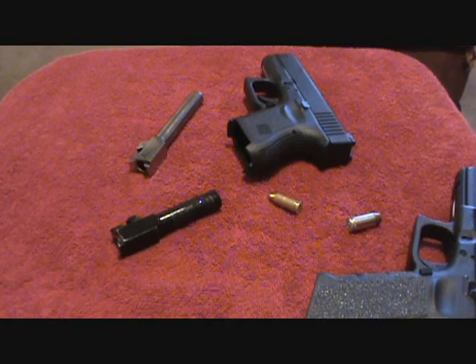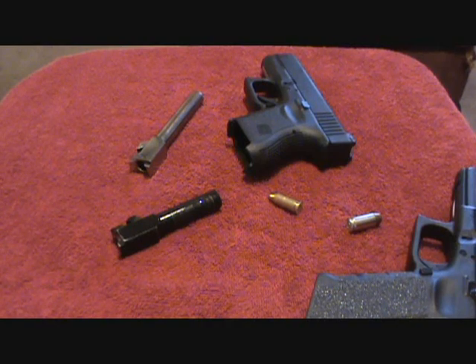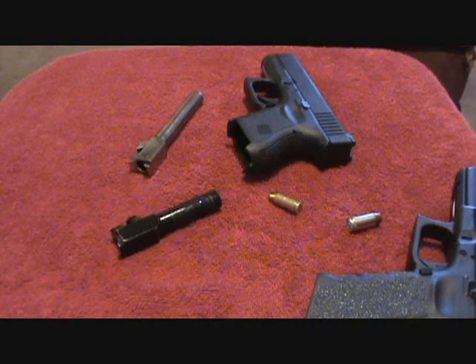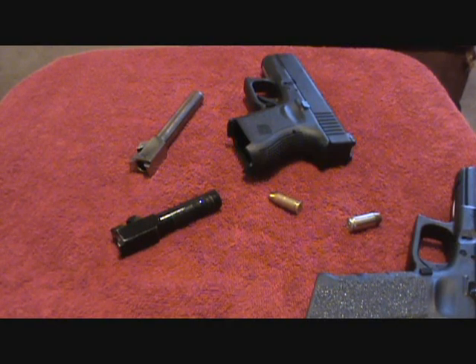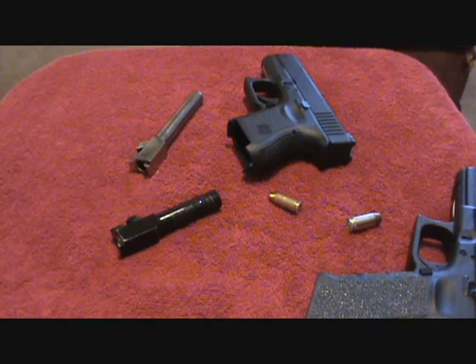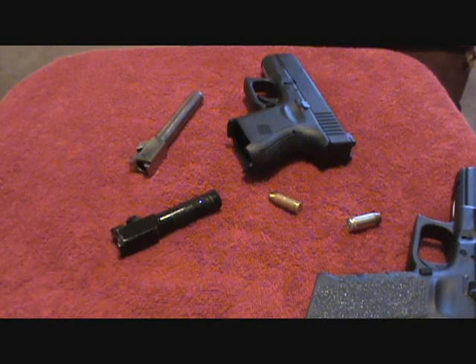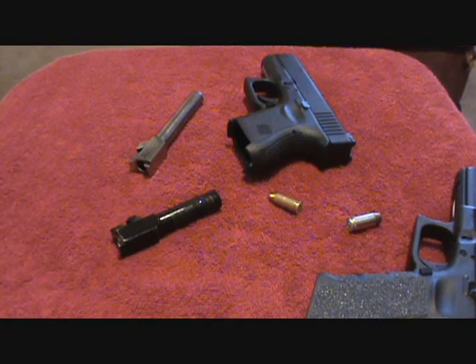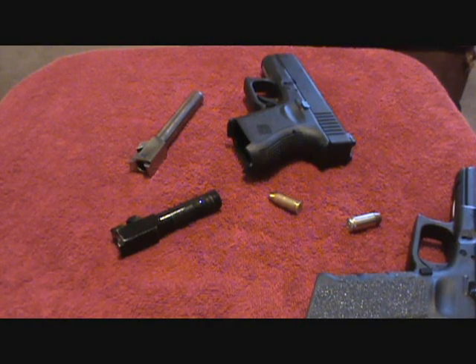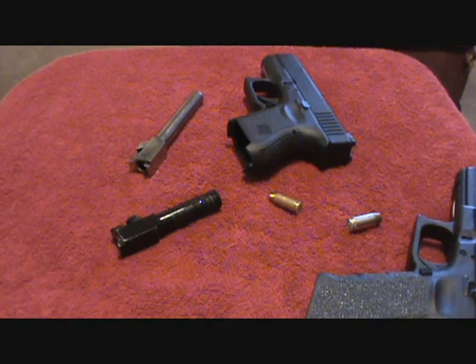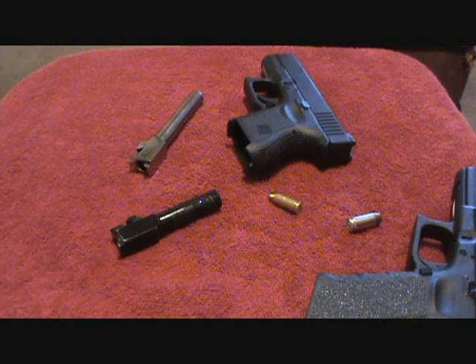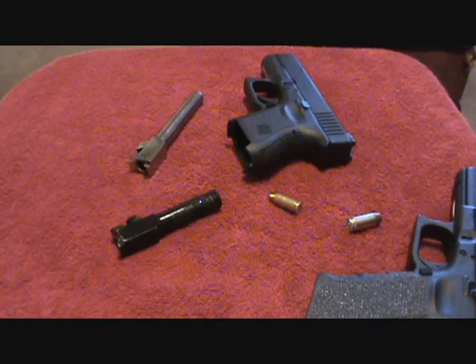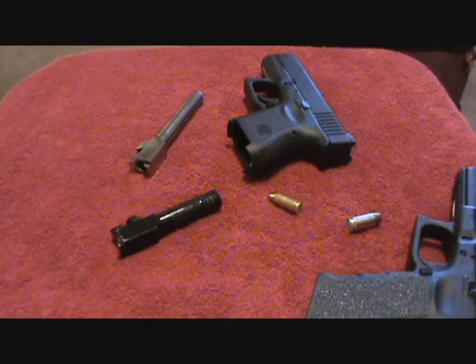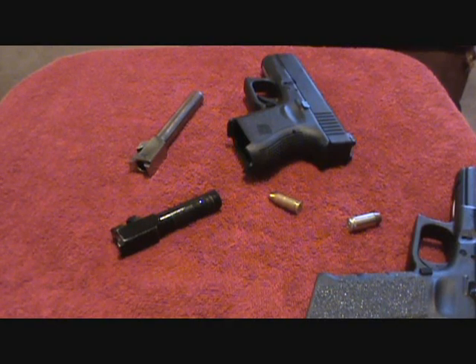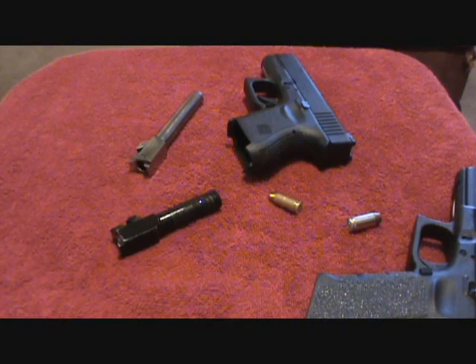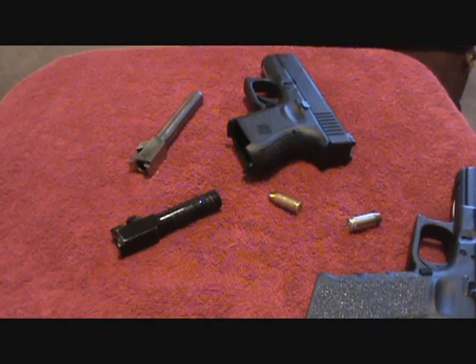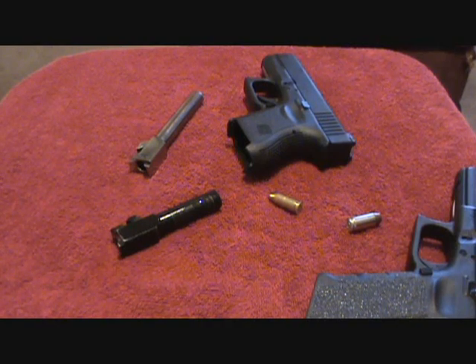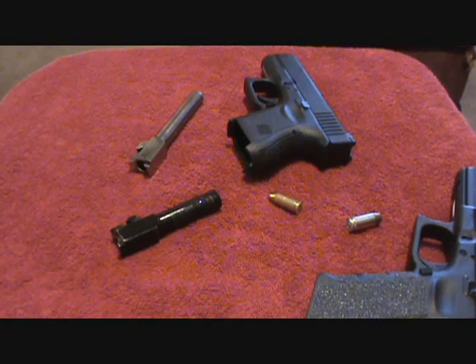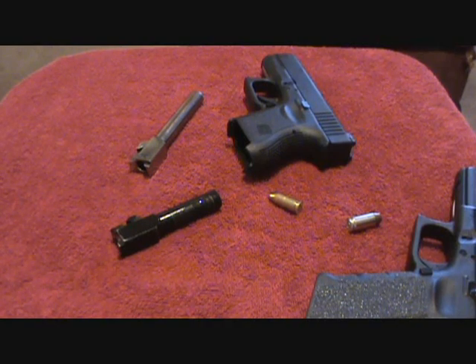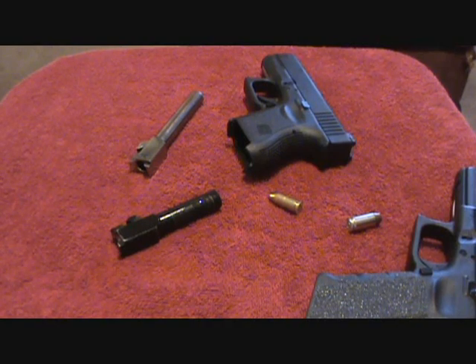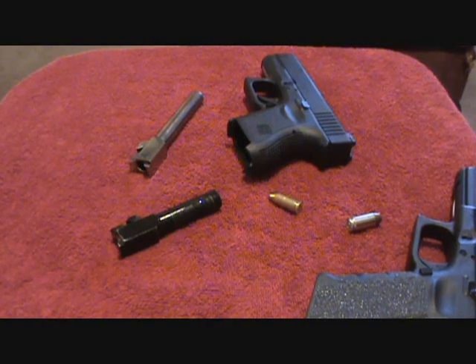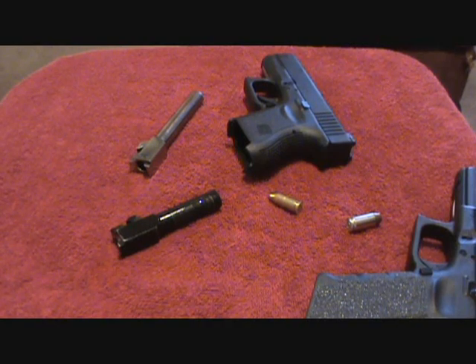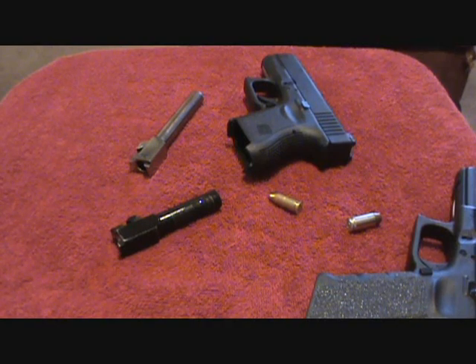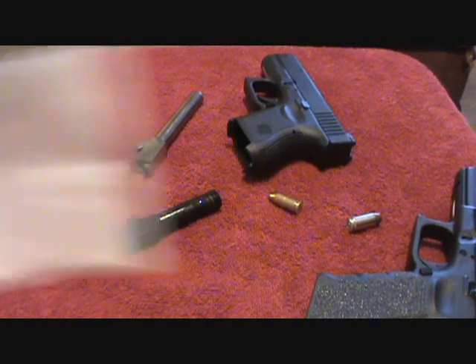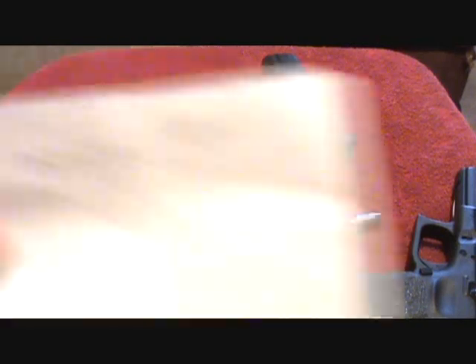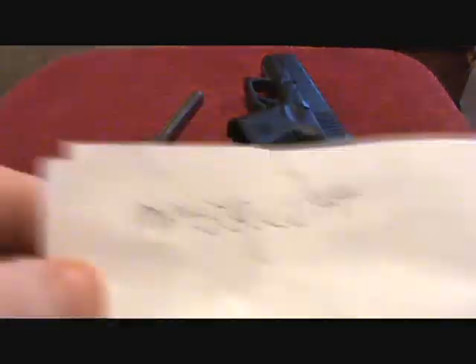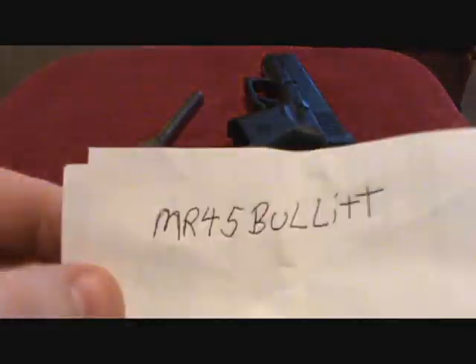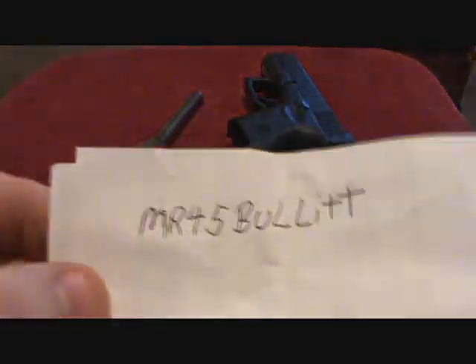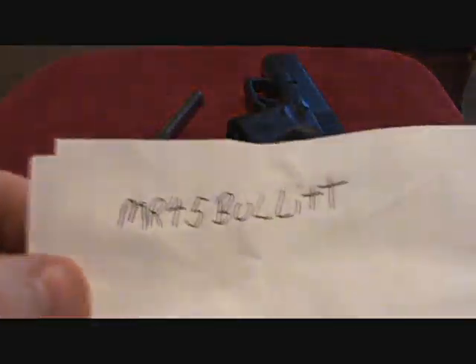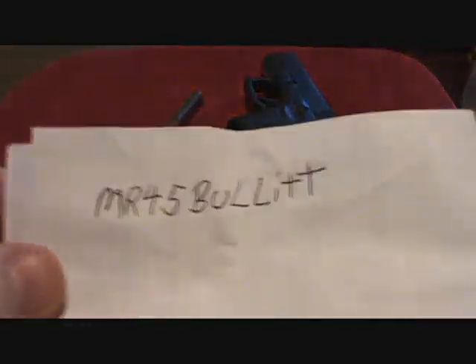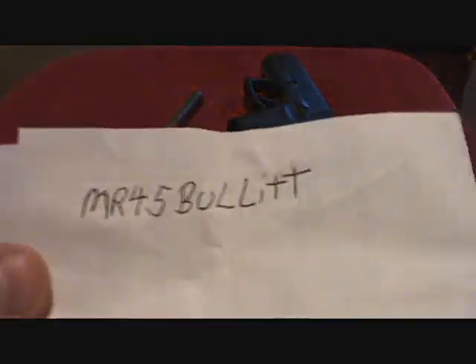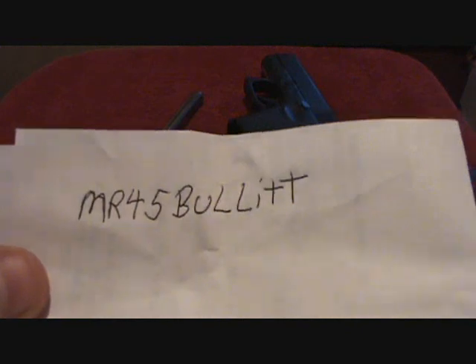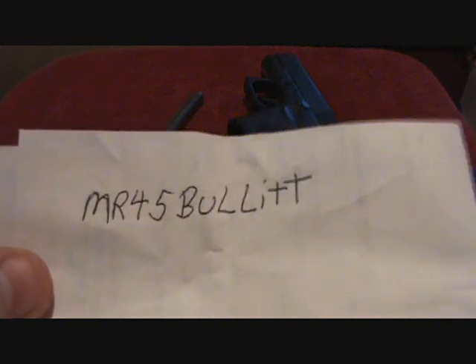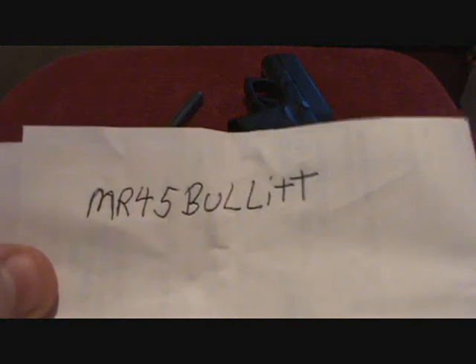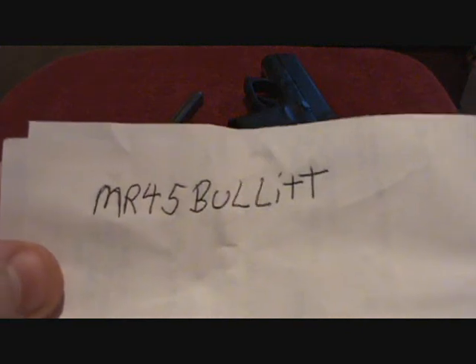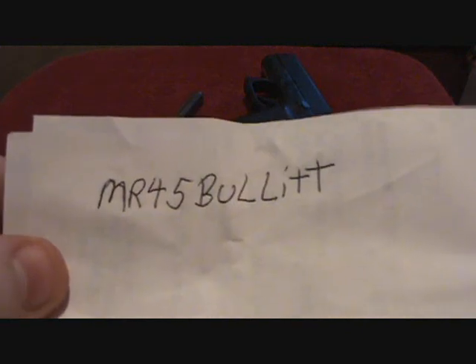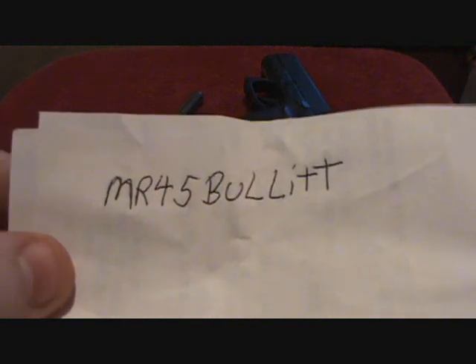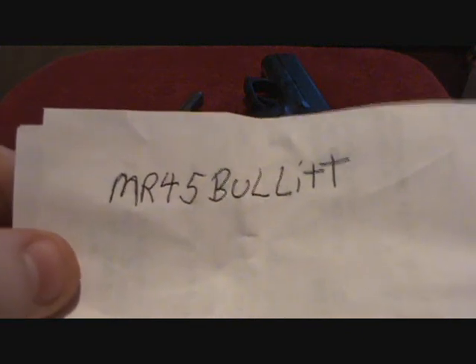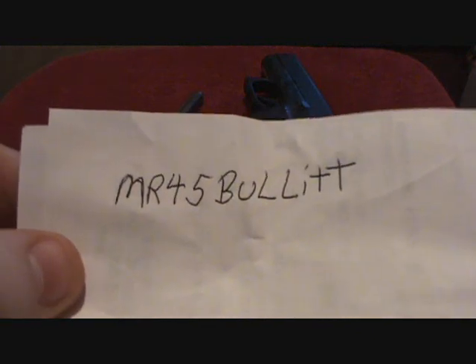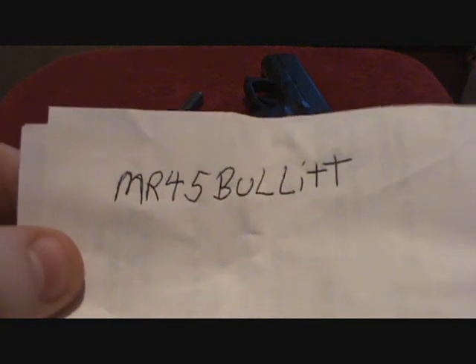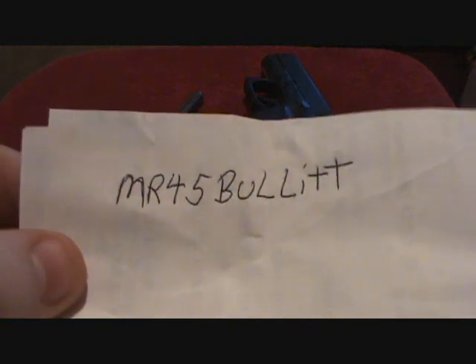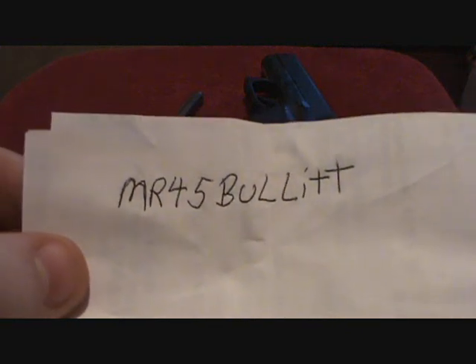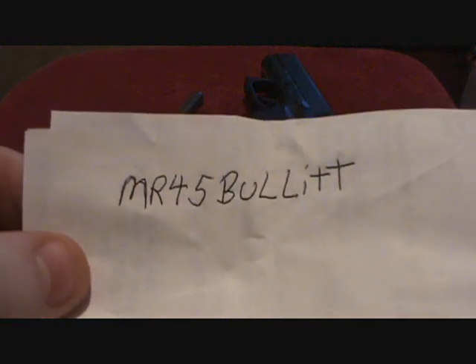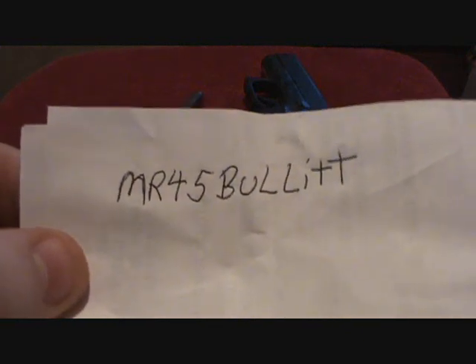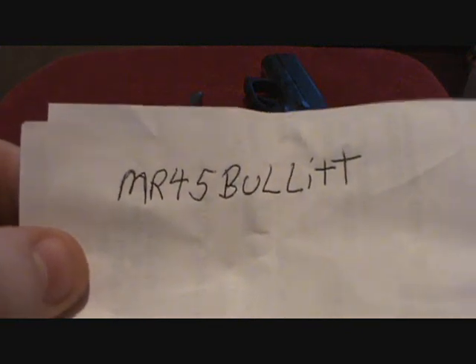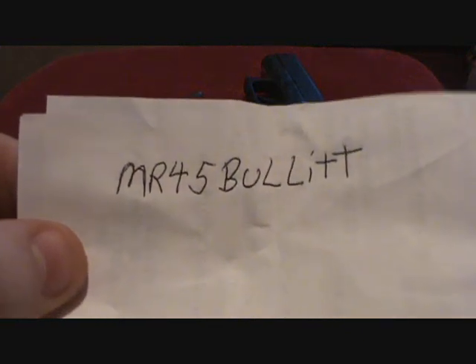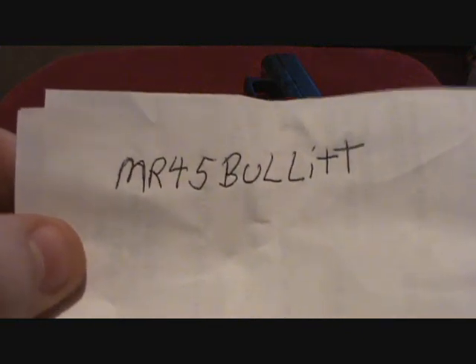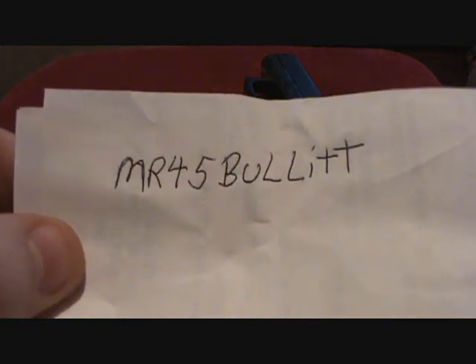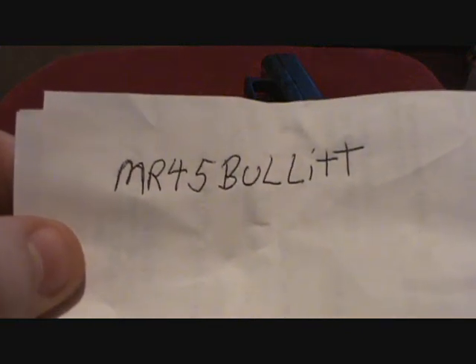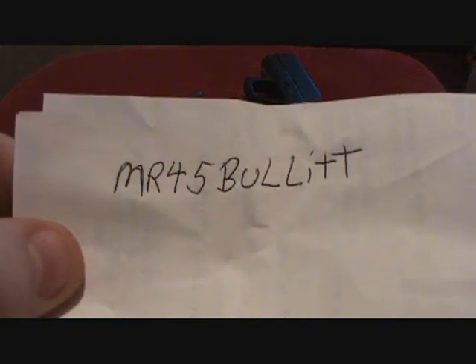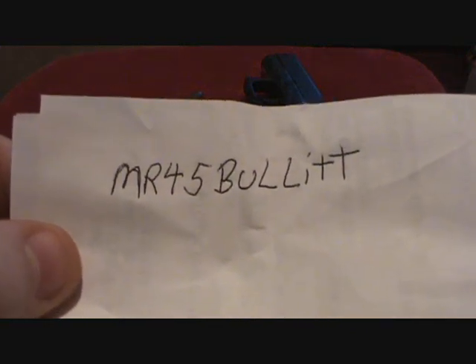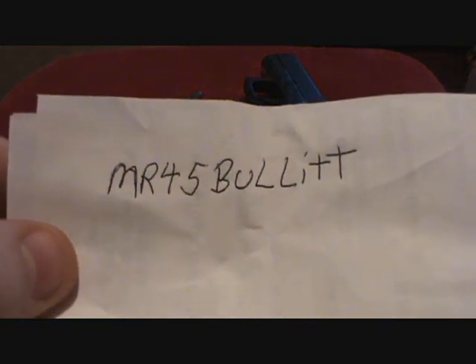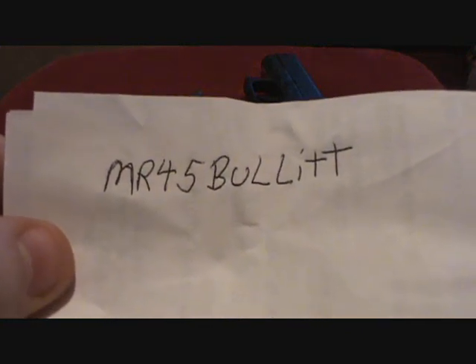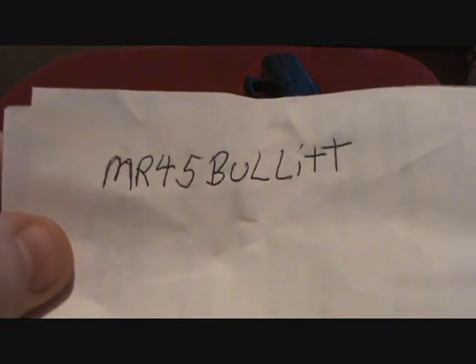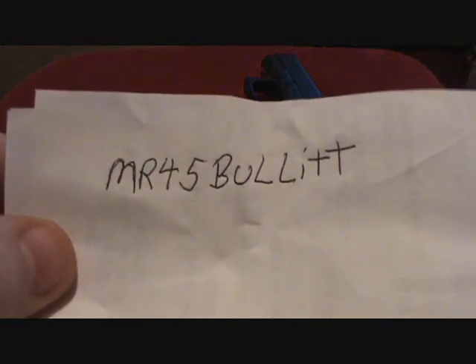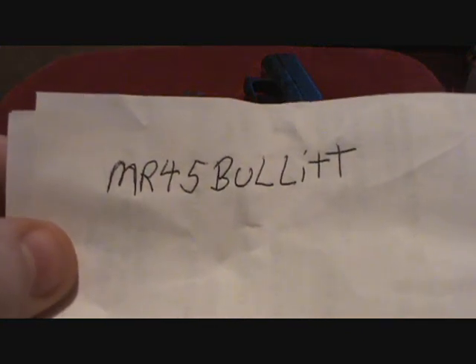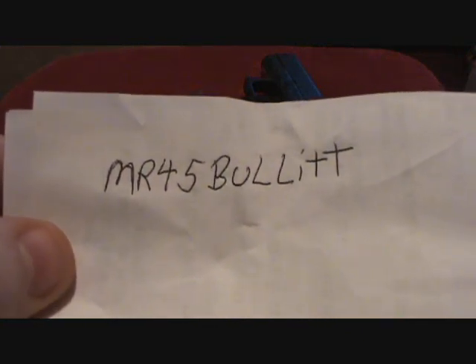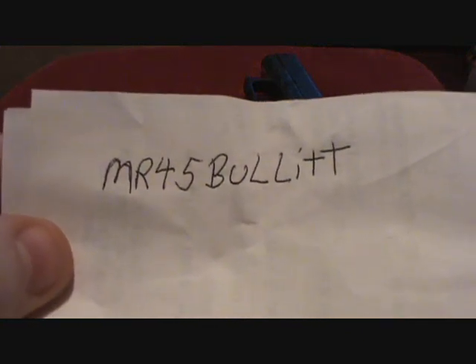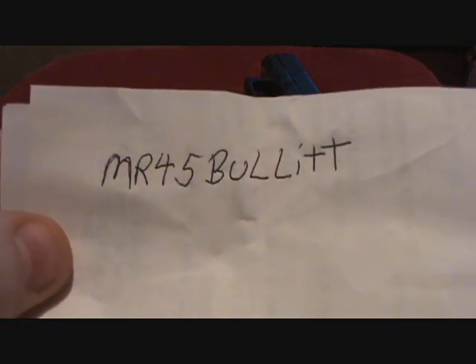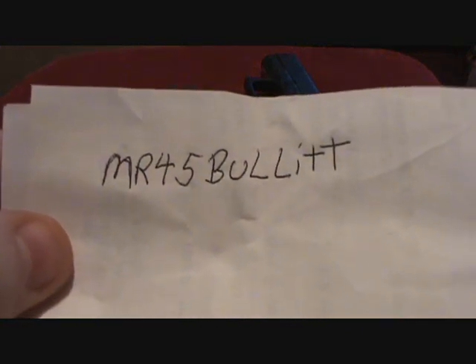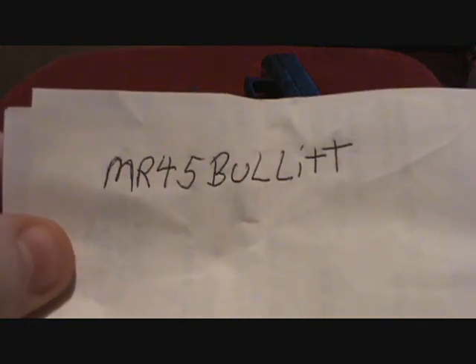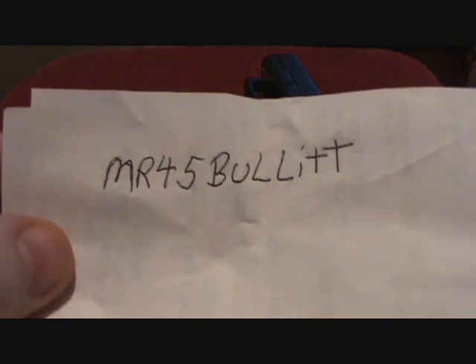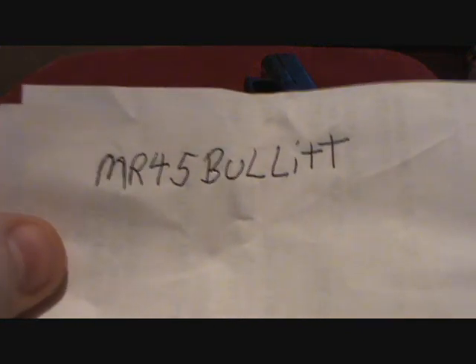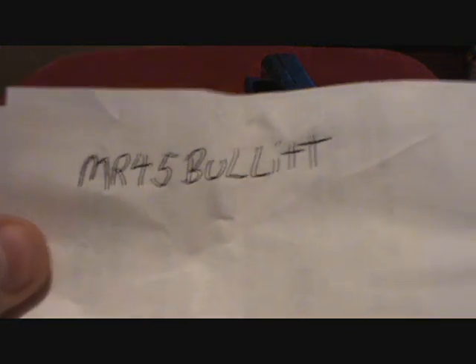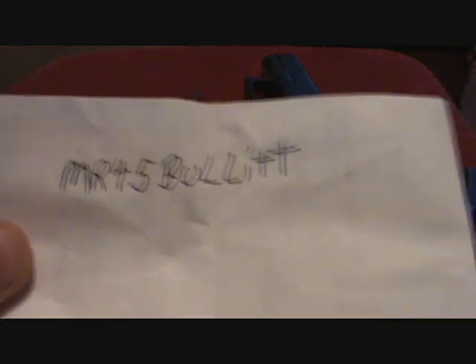This is Humans for Targets. Subscribe to Mr. 45 Bullet, B-U-L-L-I-T-T. And we're out.